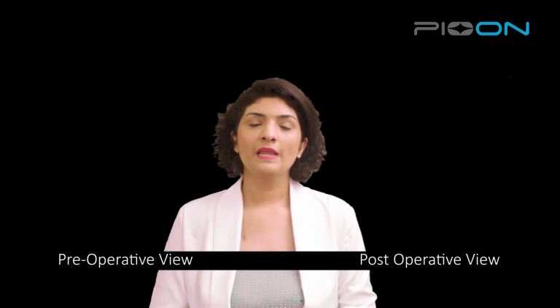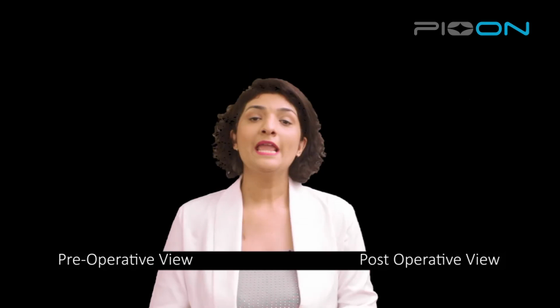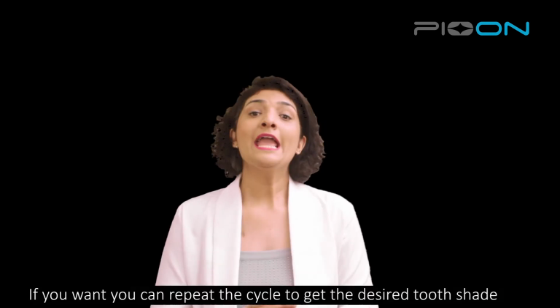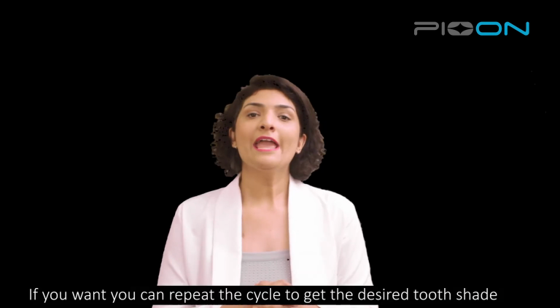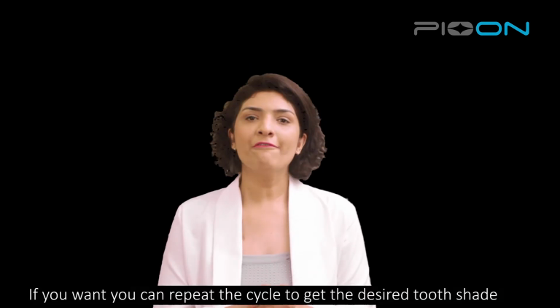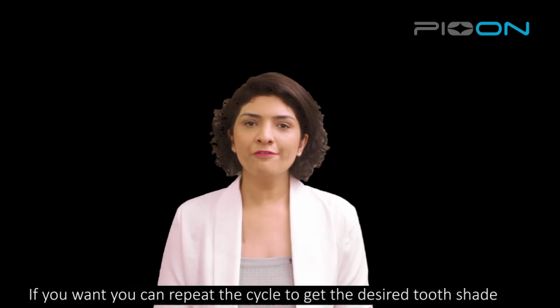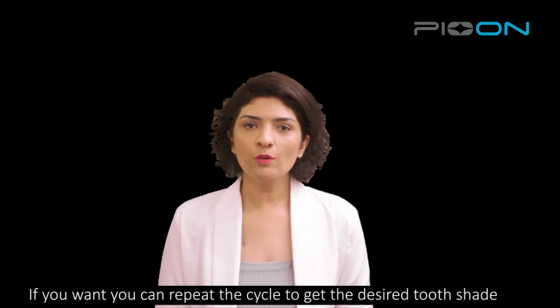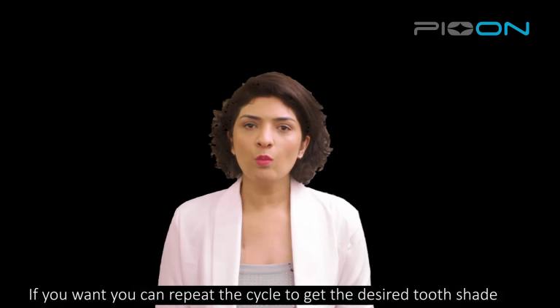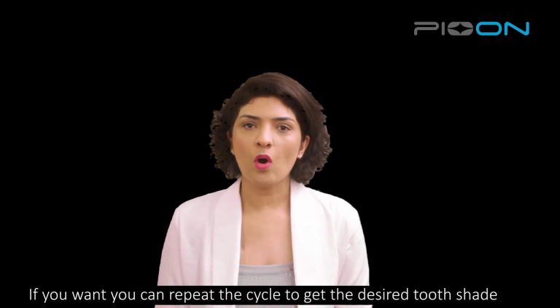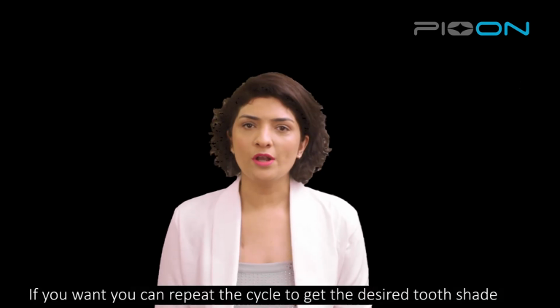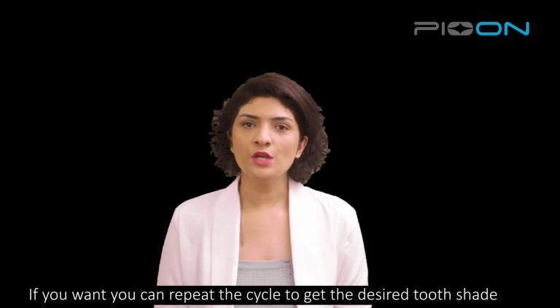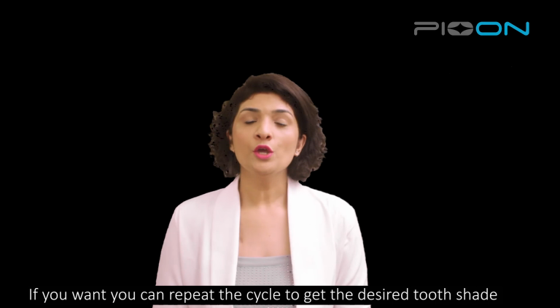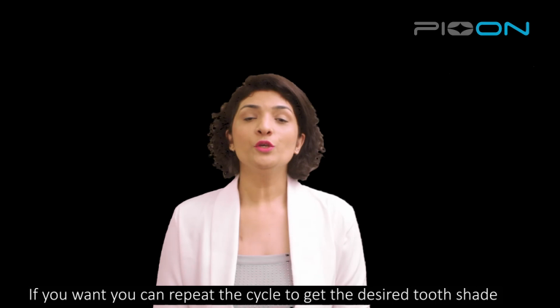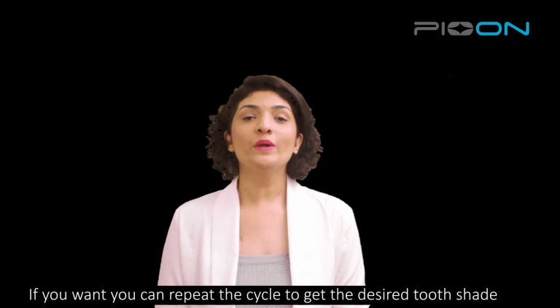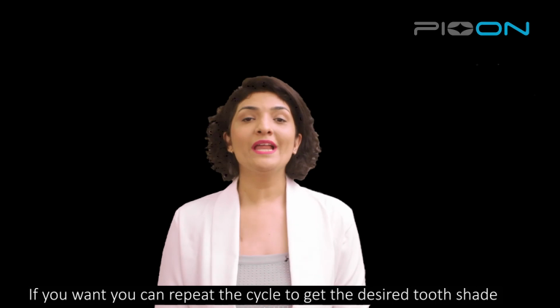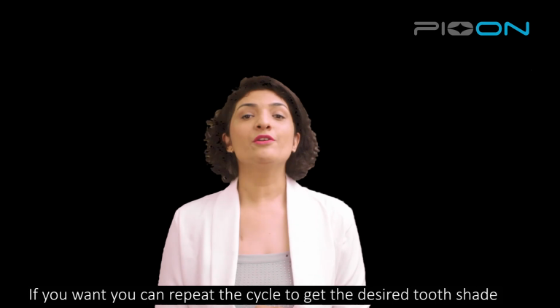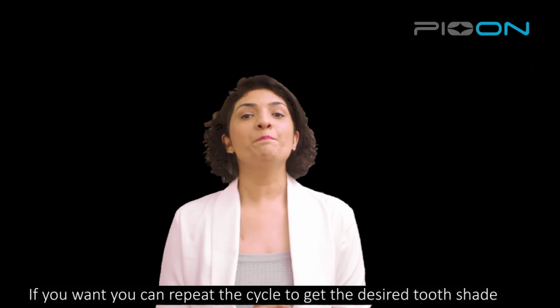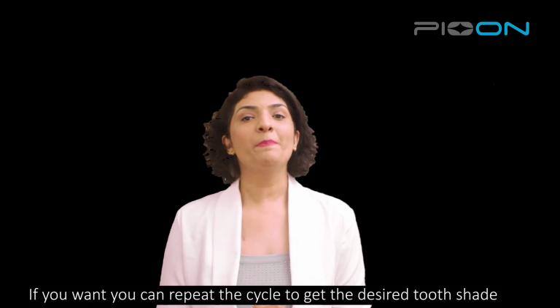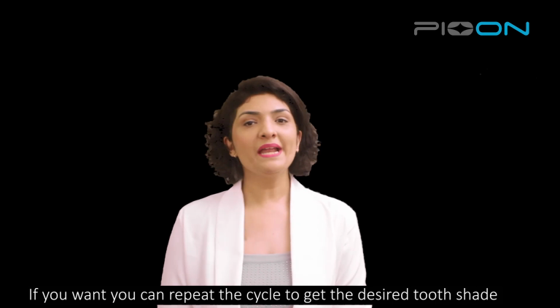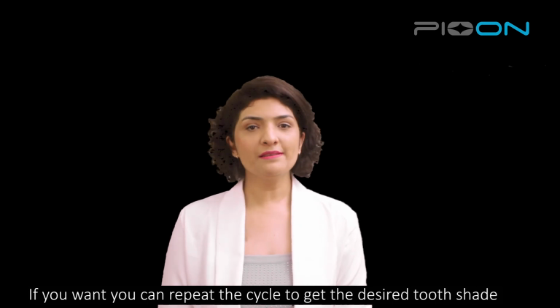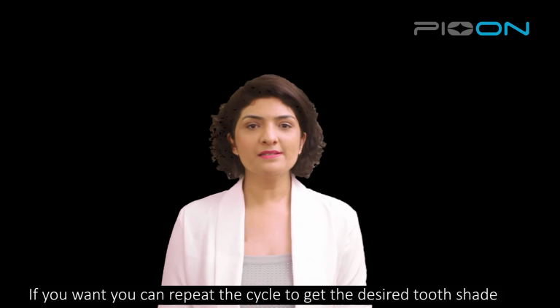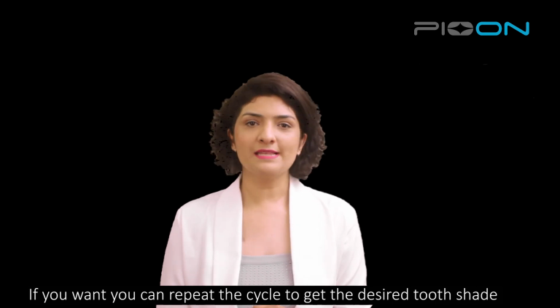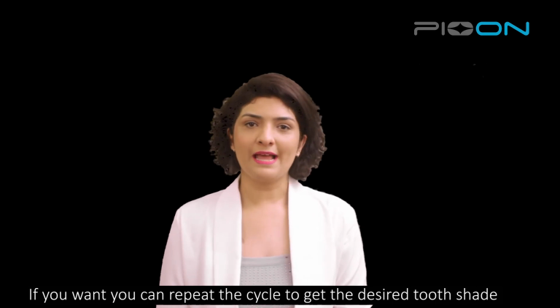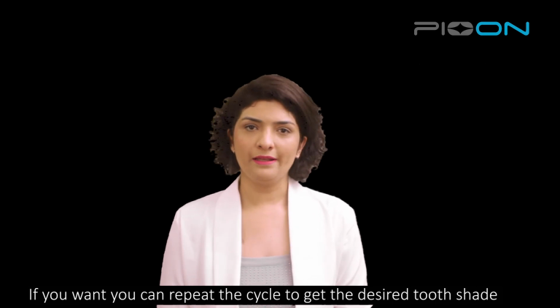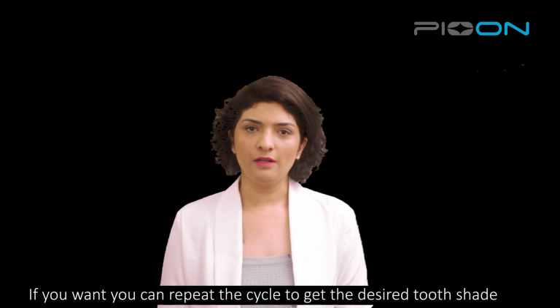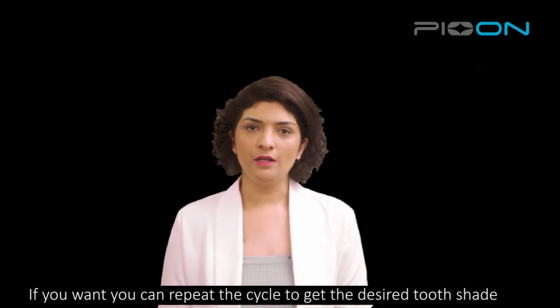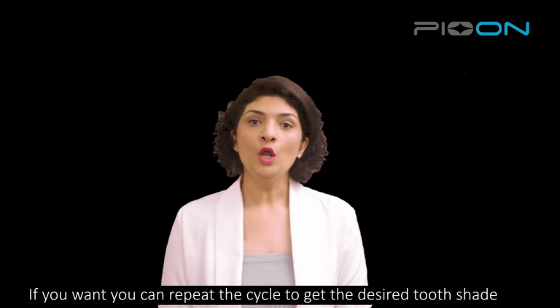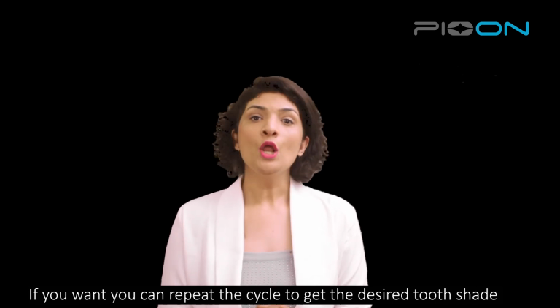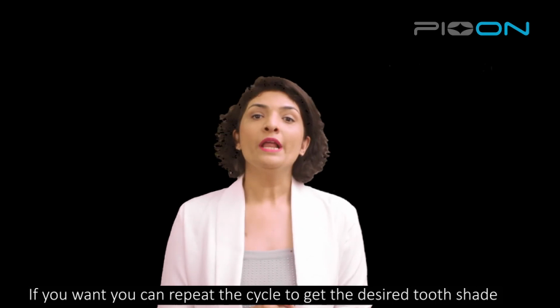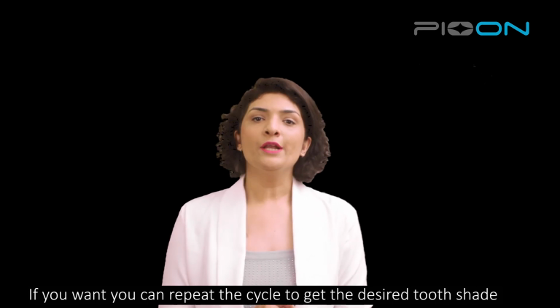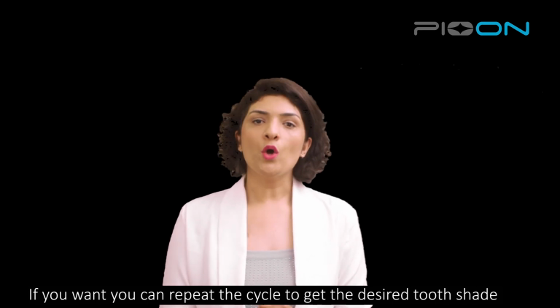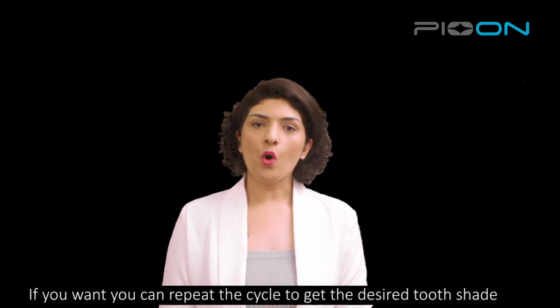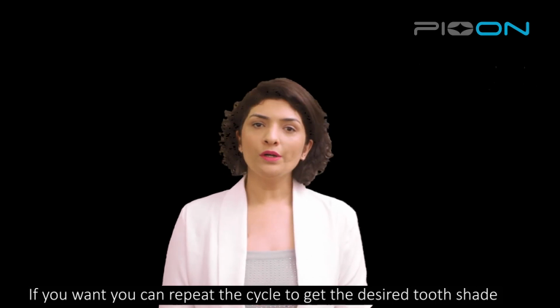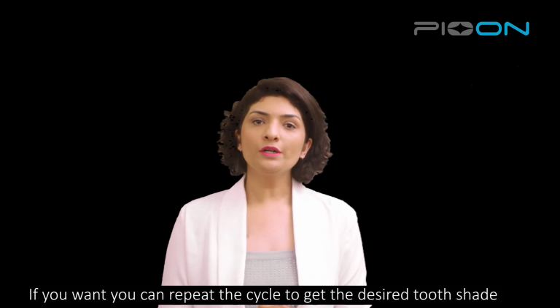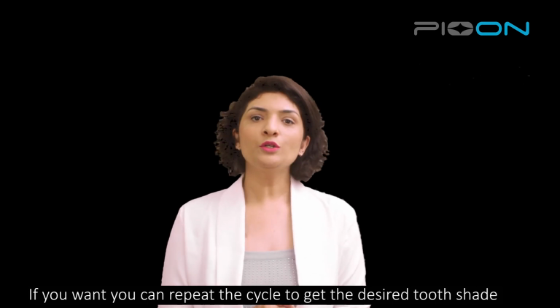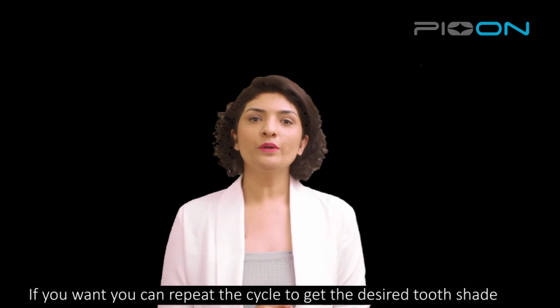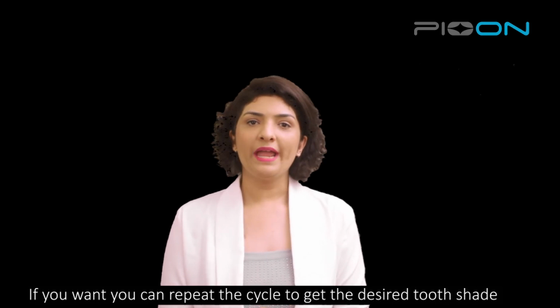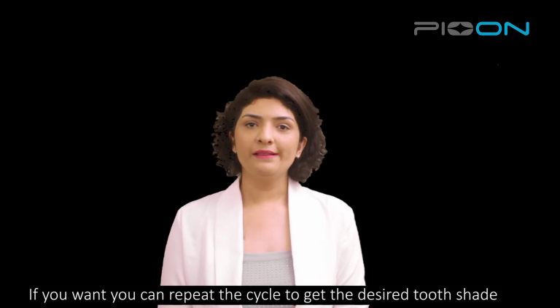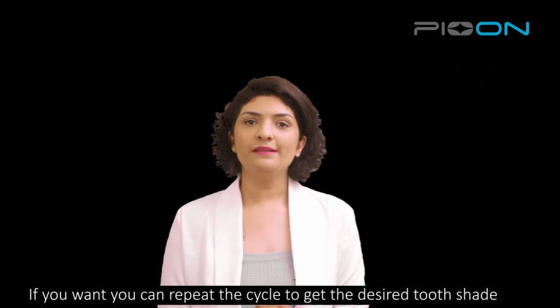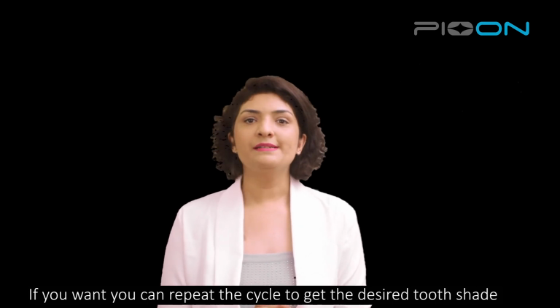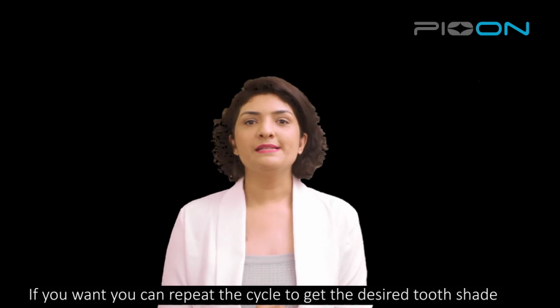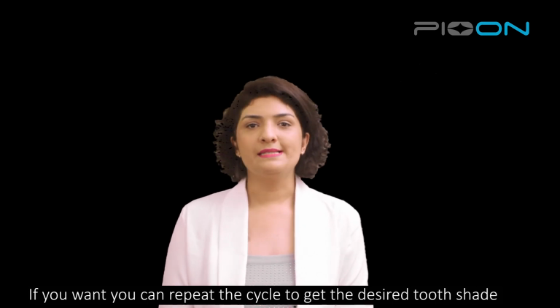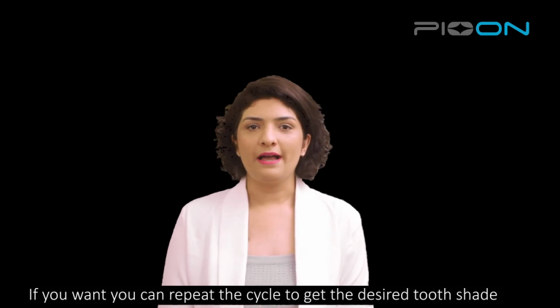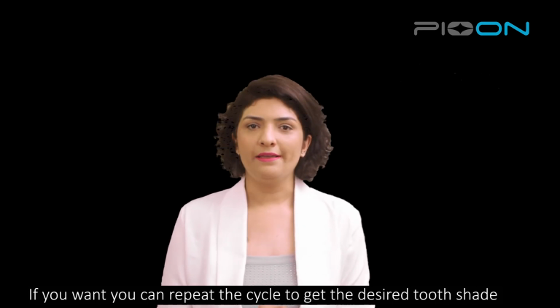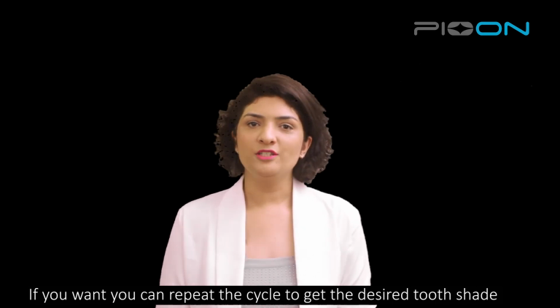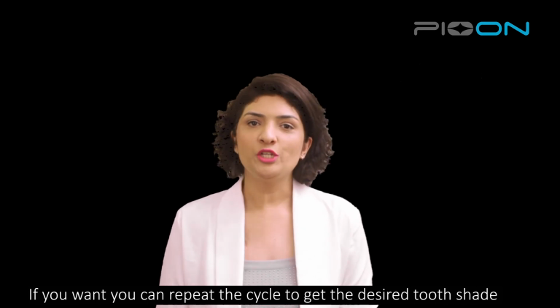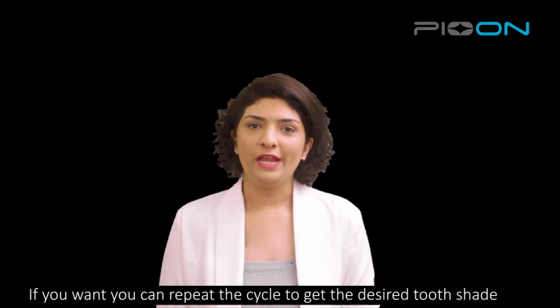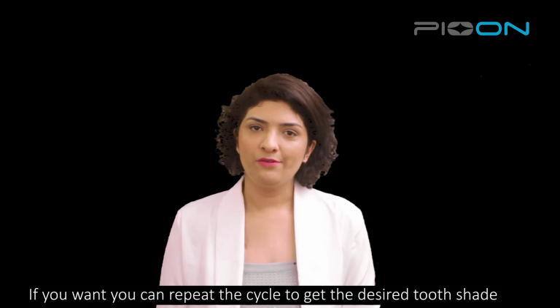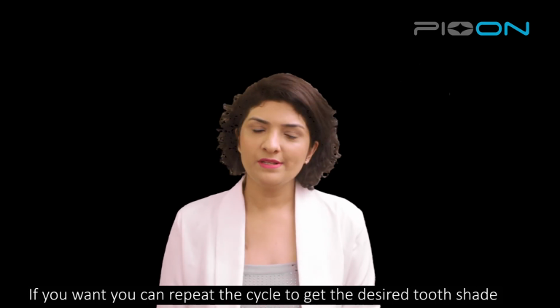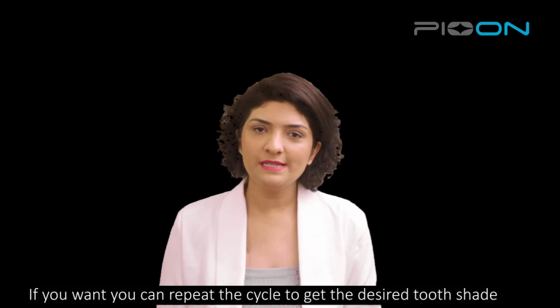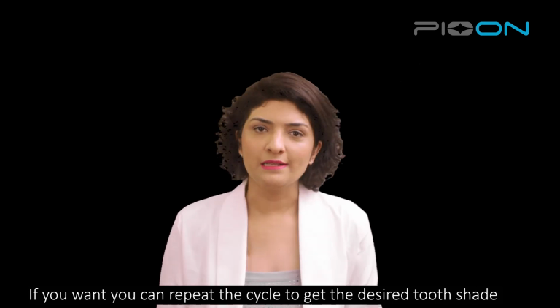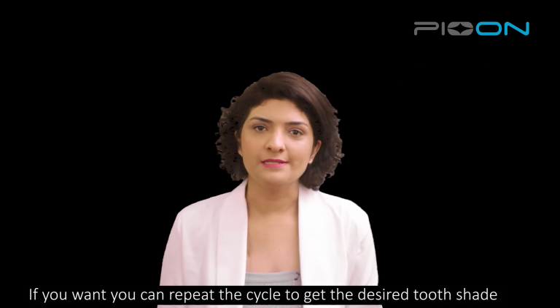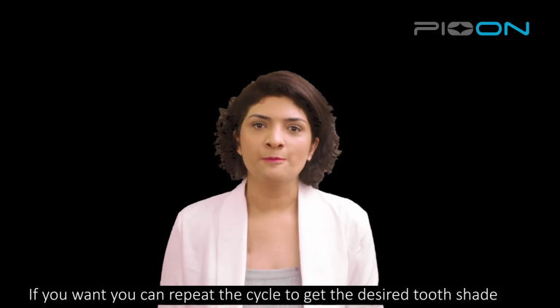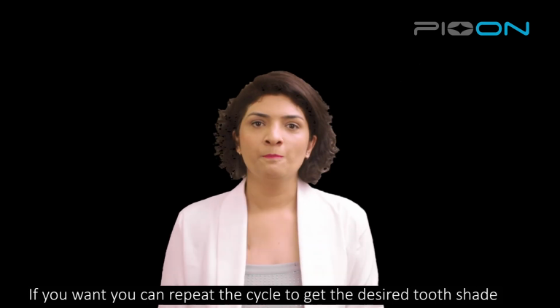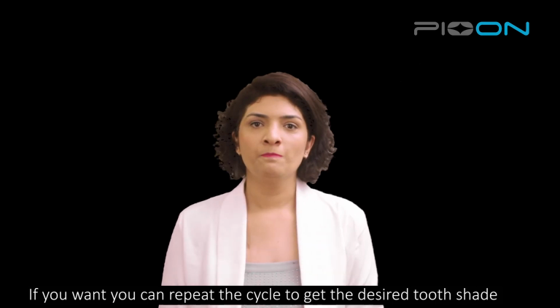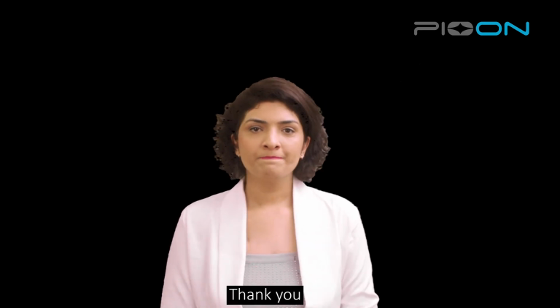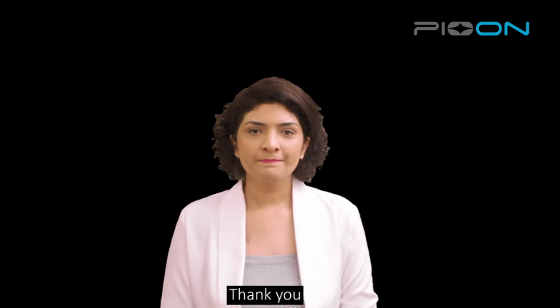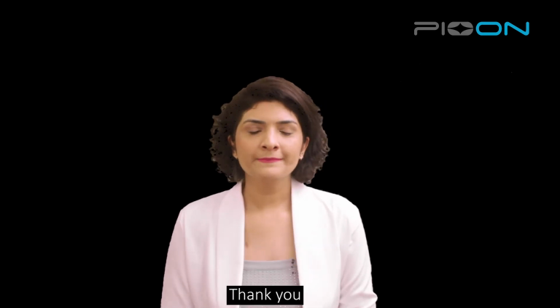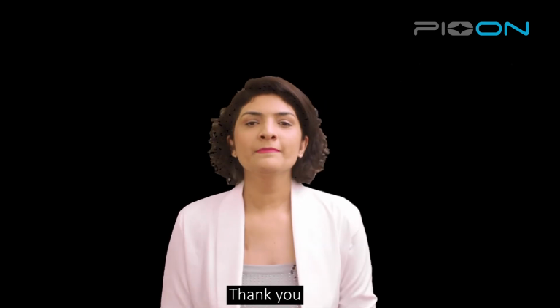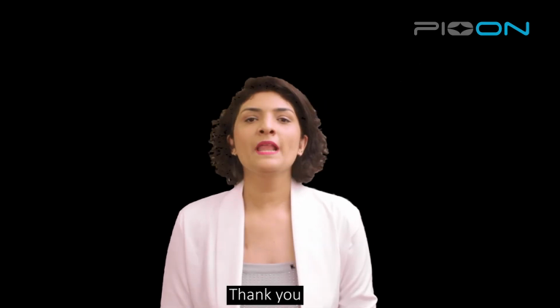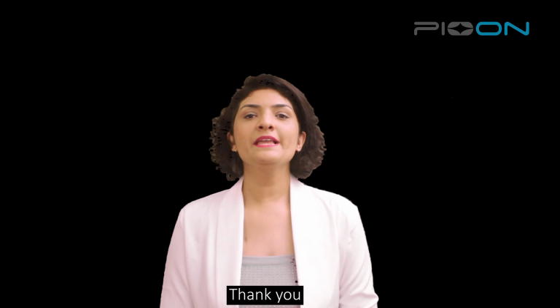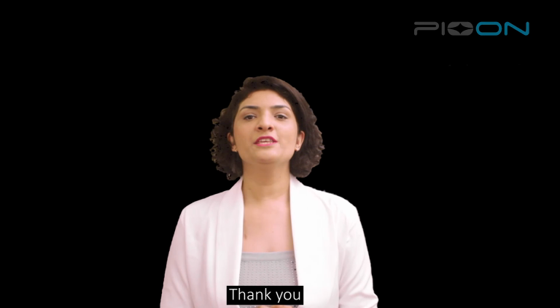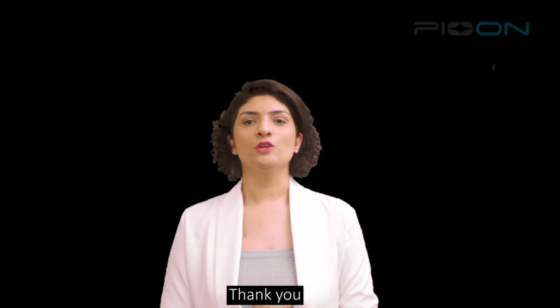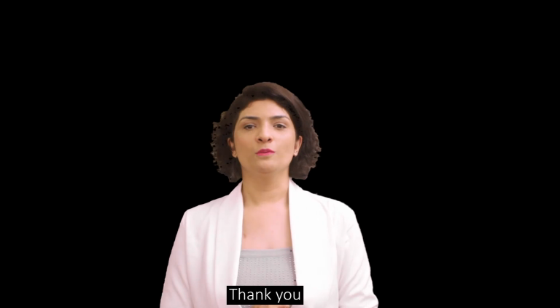If you want, you can repeat the cycle in order to get the desired shade results. Thank you.